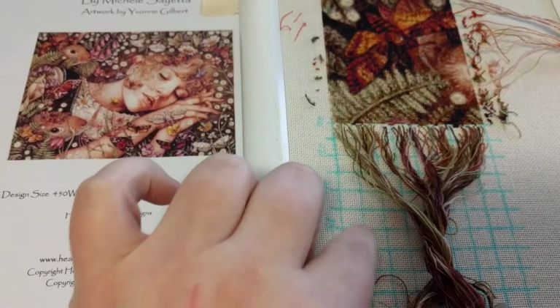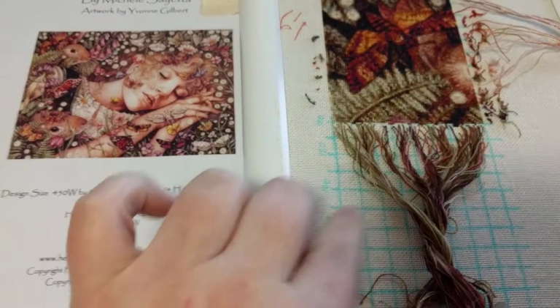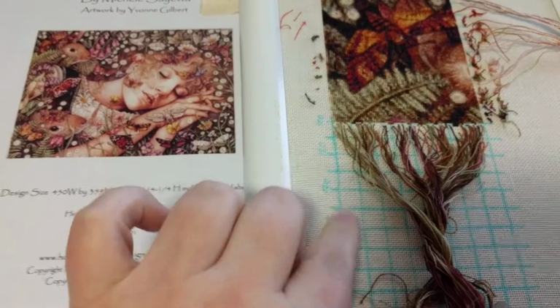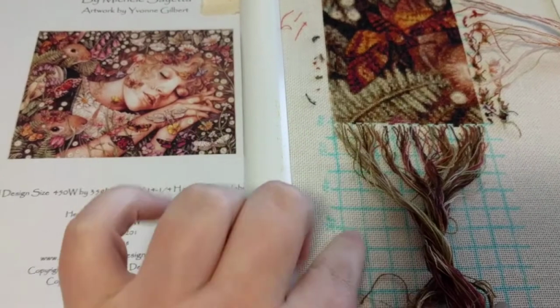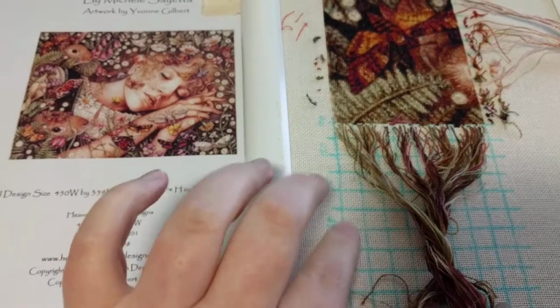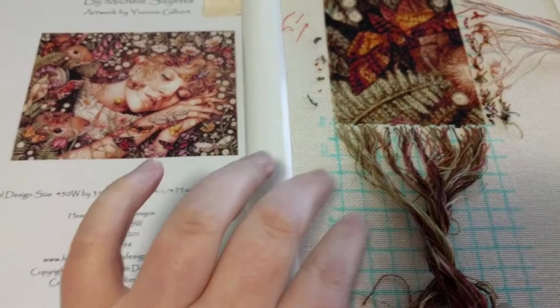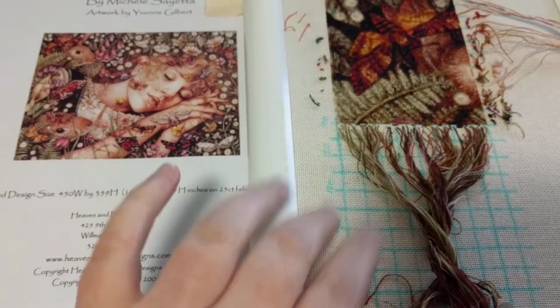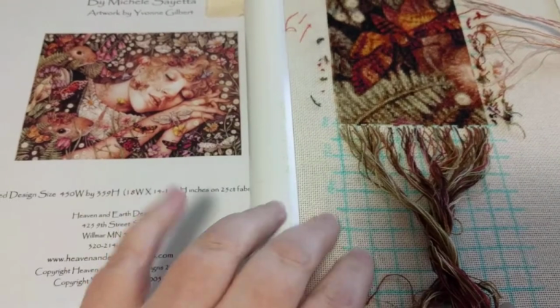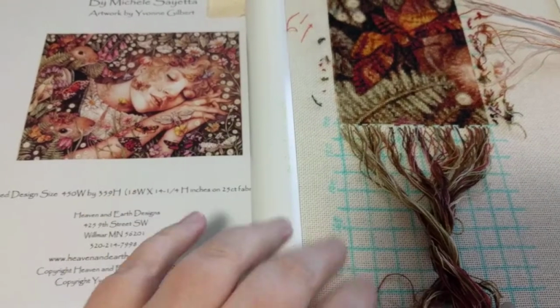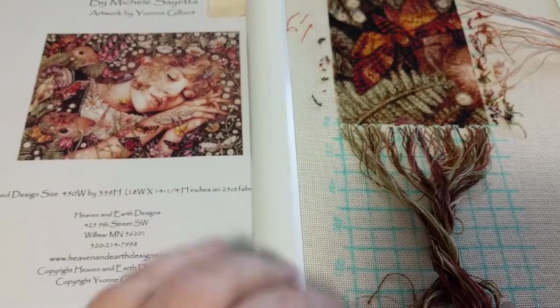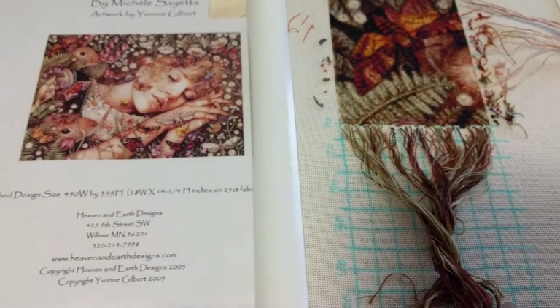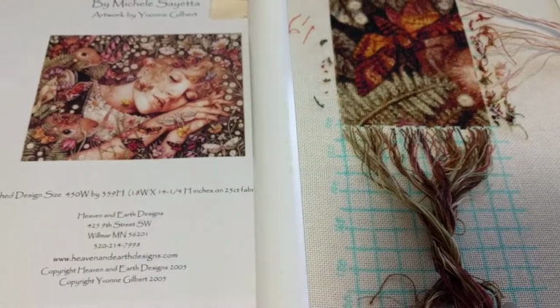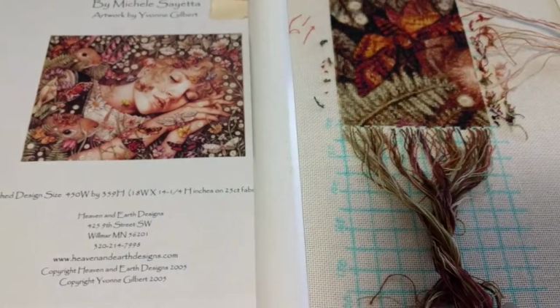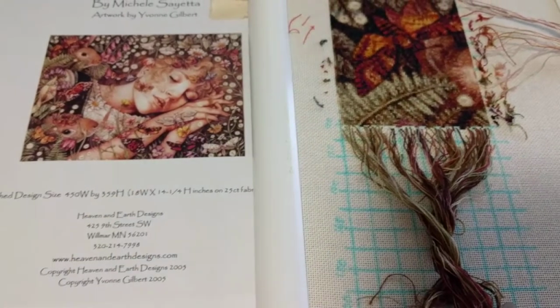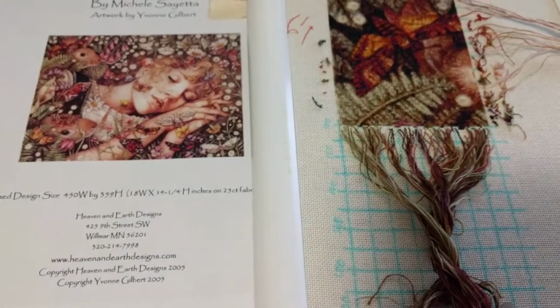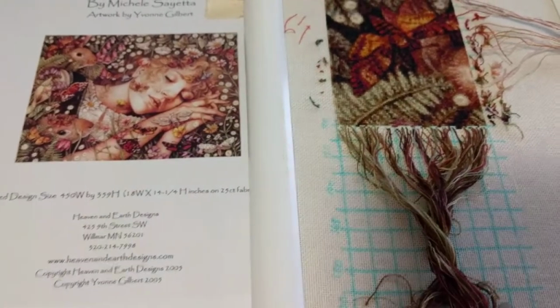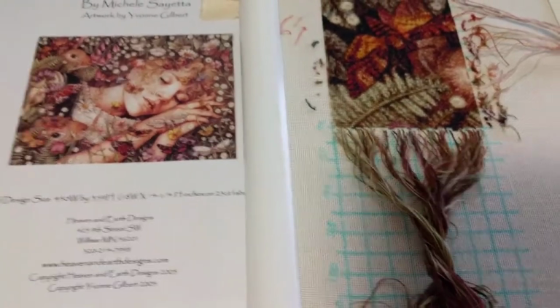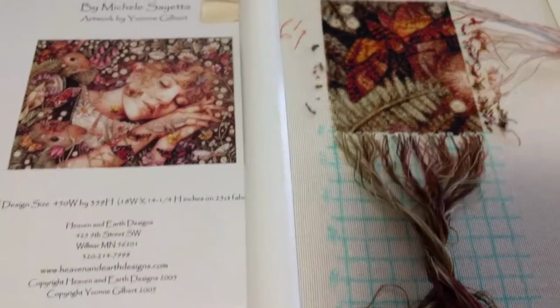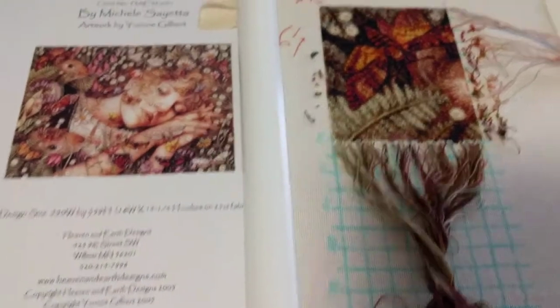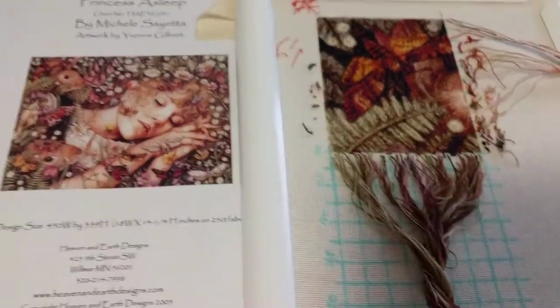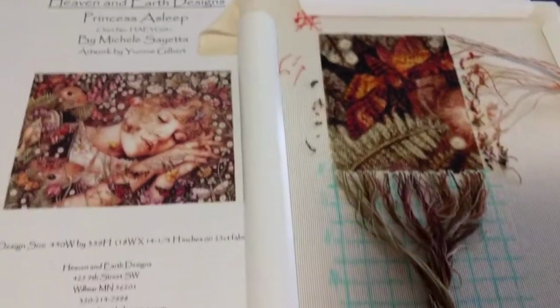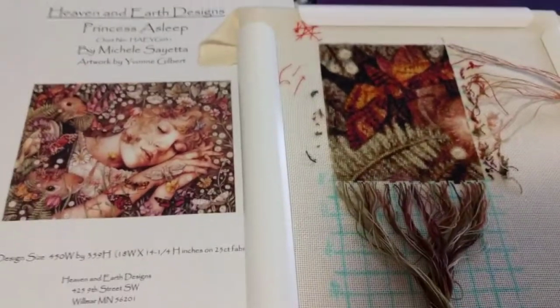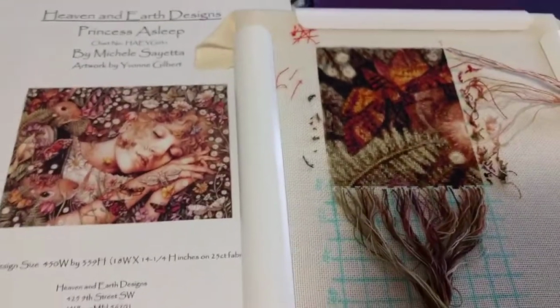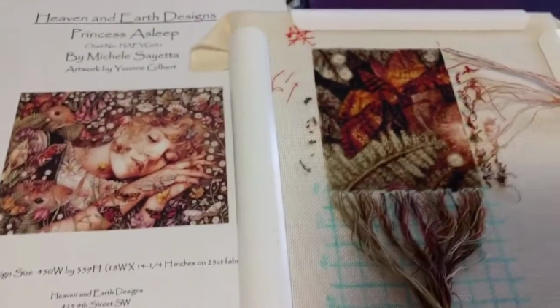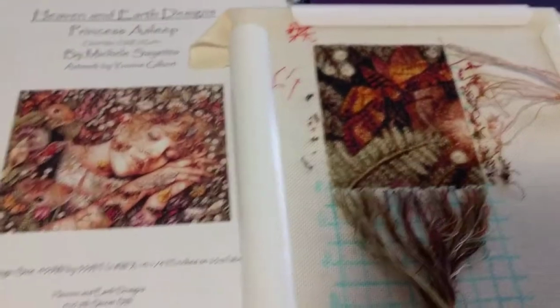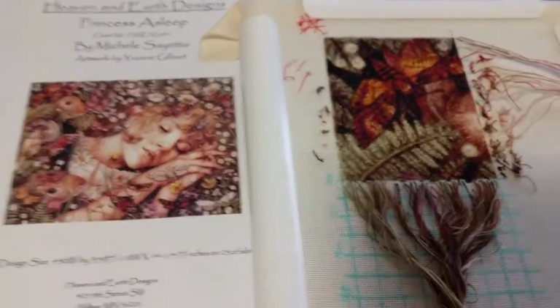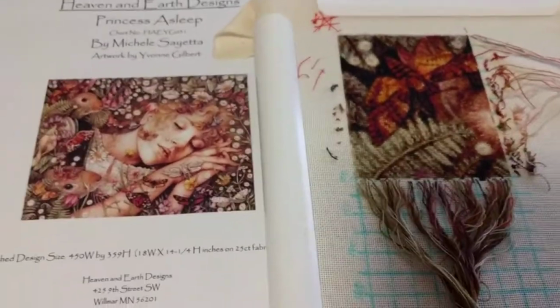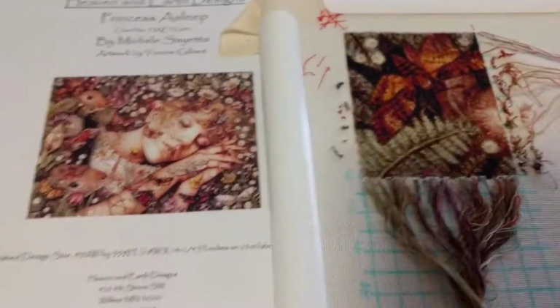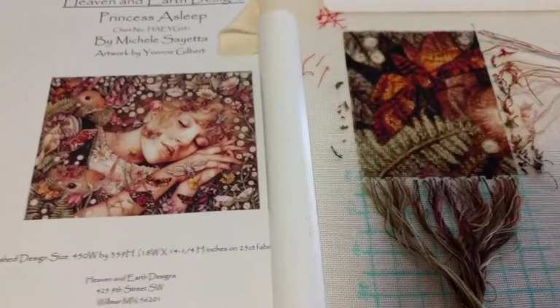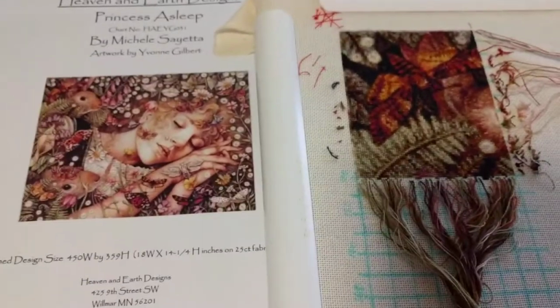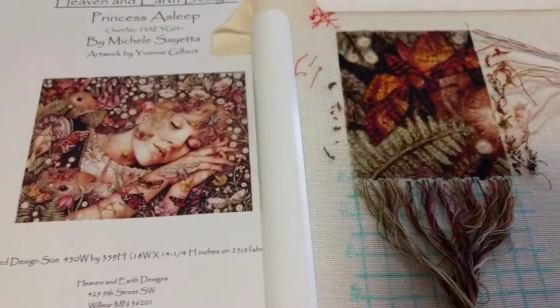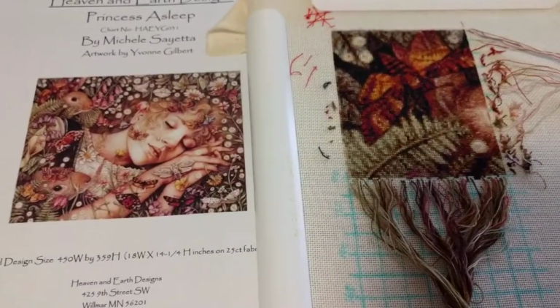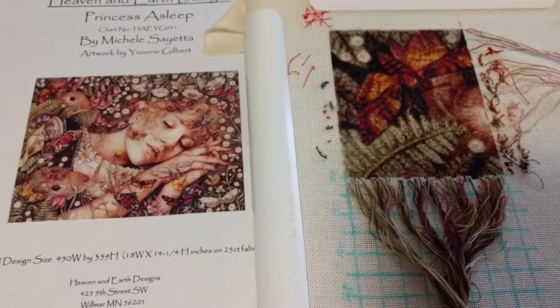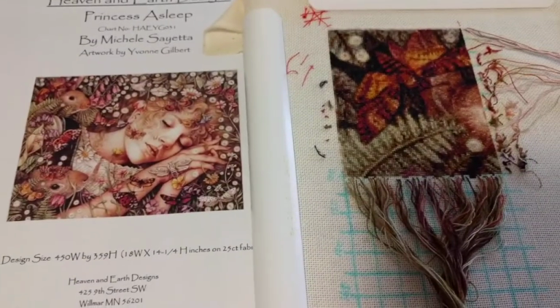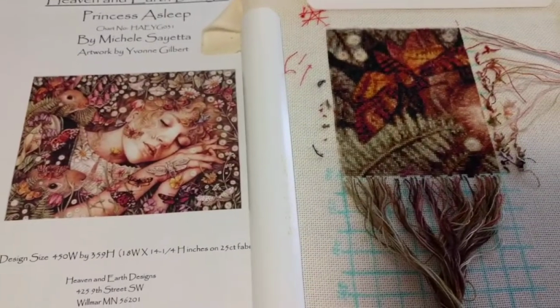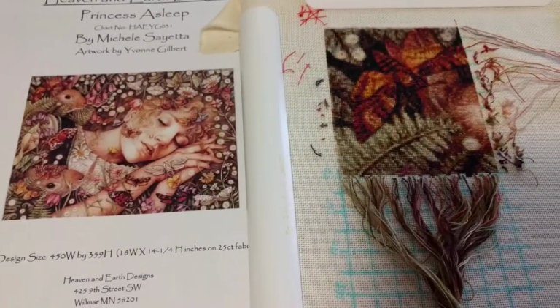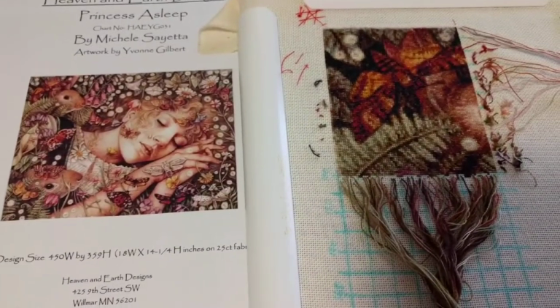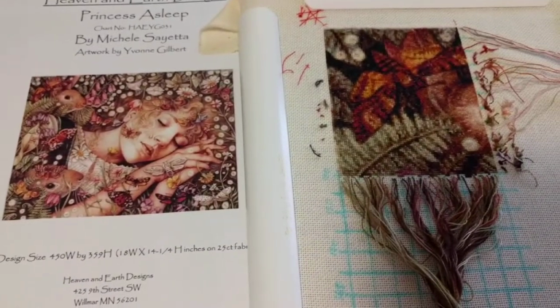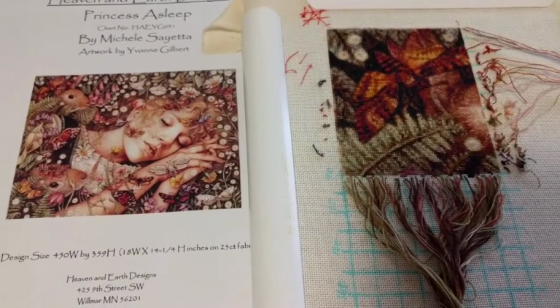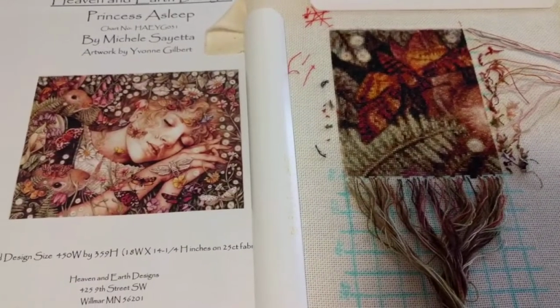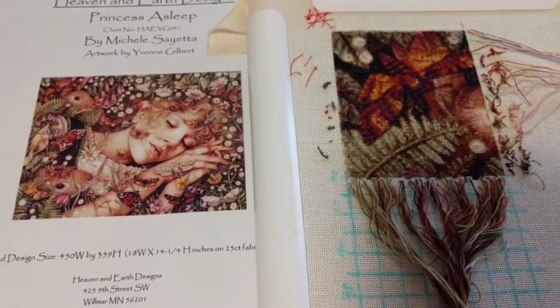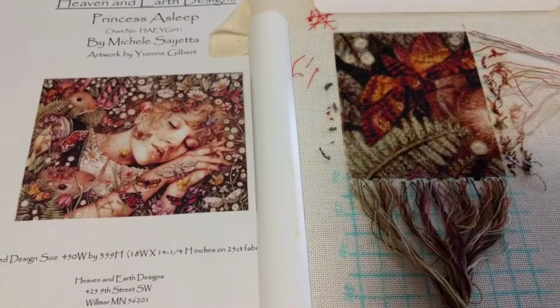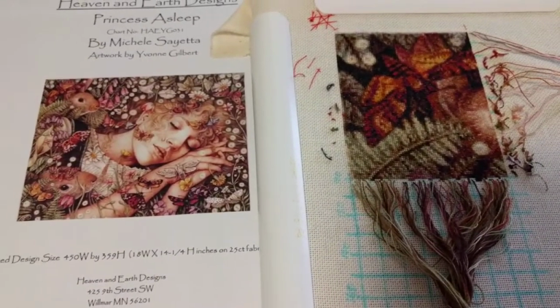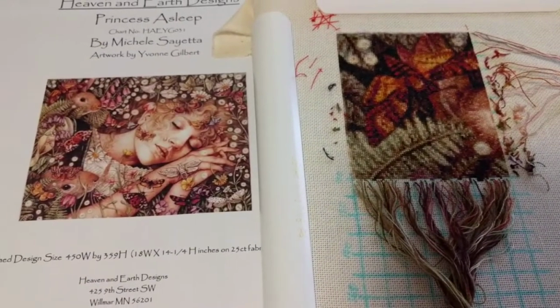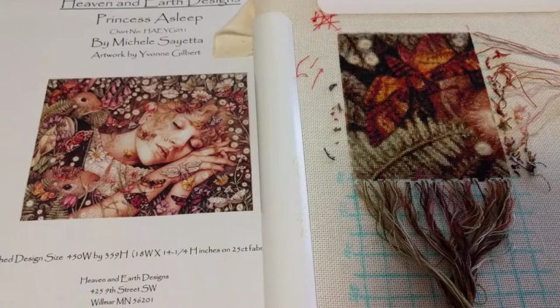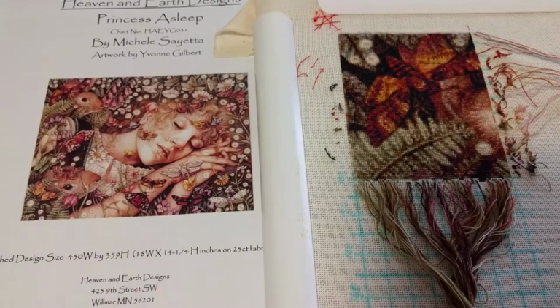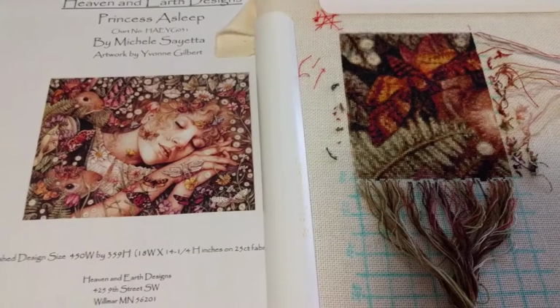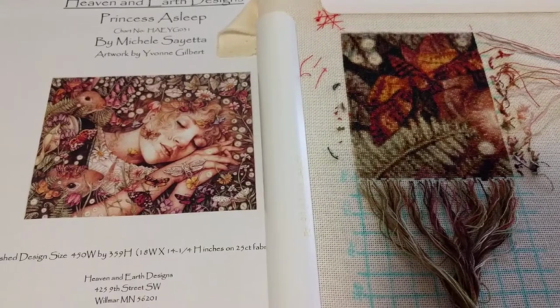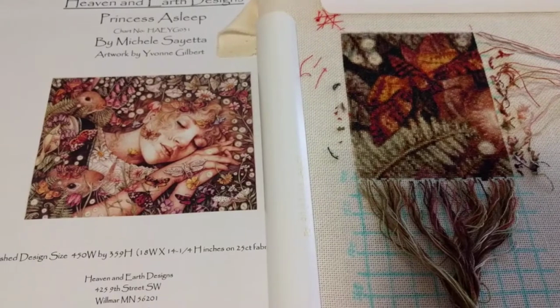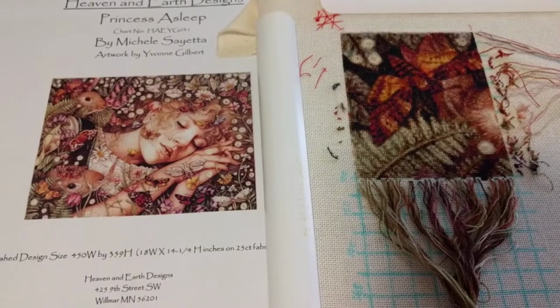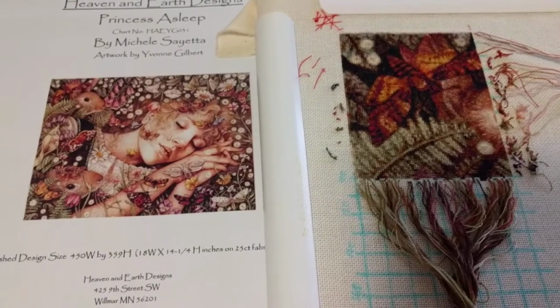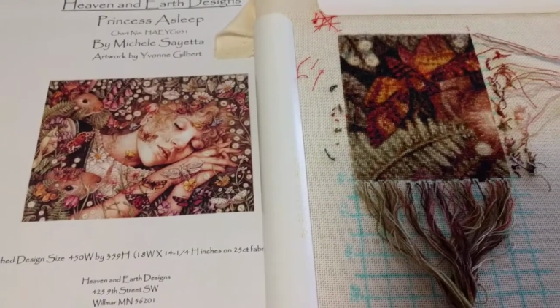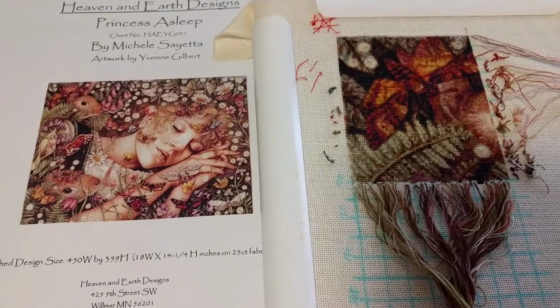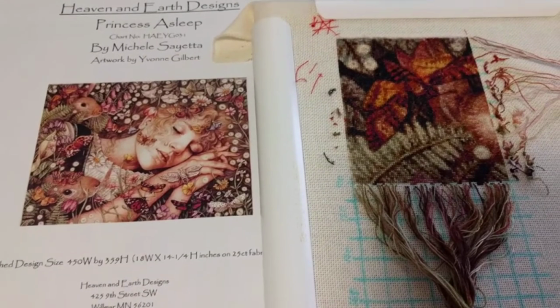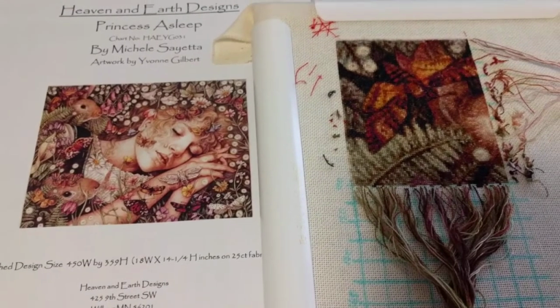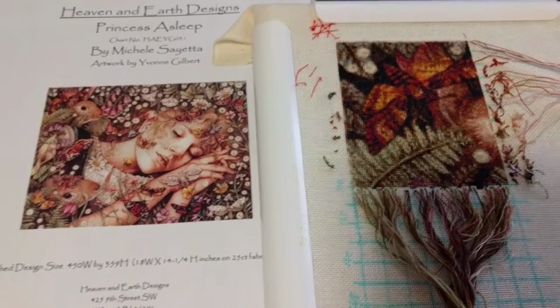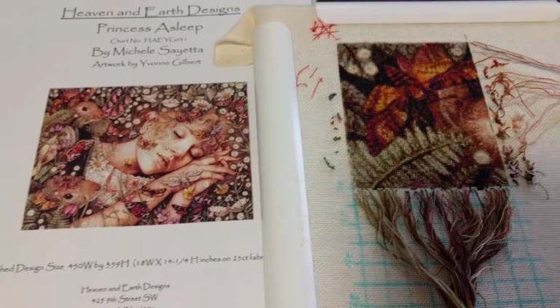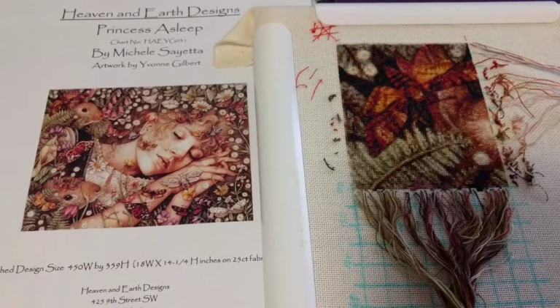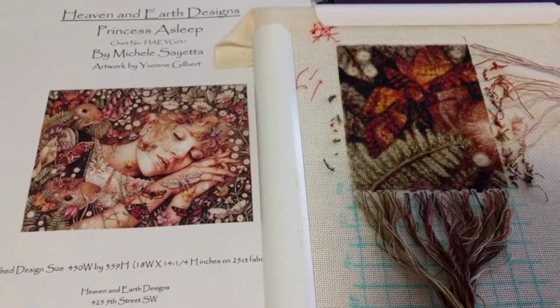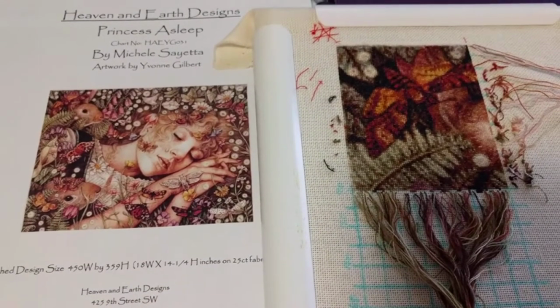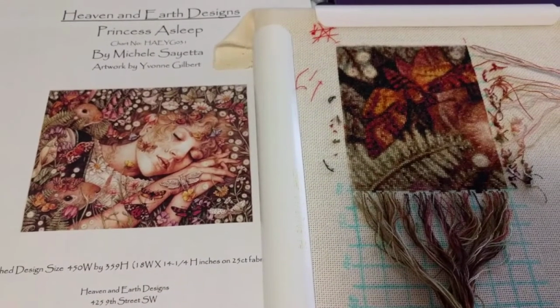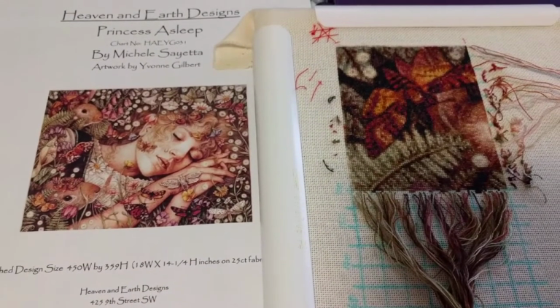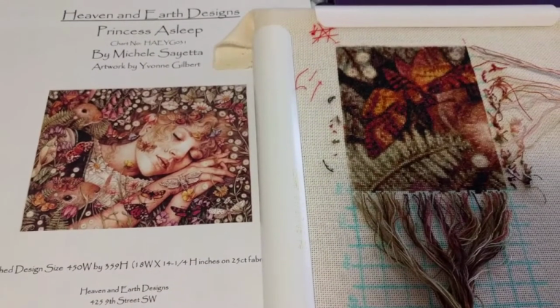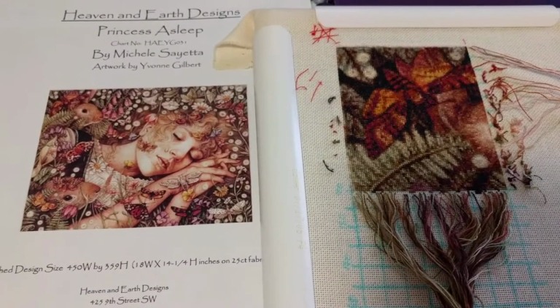Might get three or four hundred stitches done tonight. That will be awesome. So that's today's WIP.